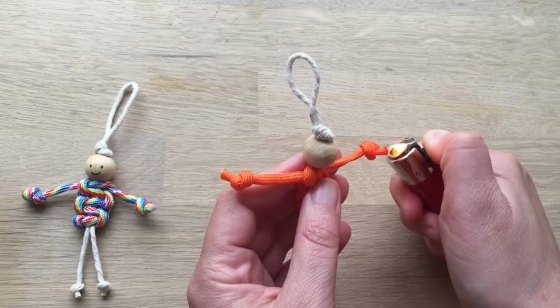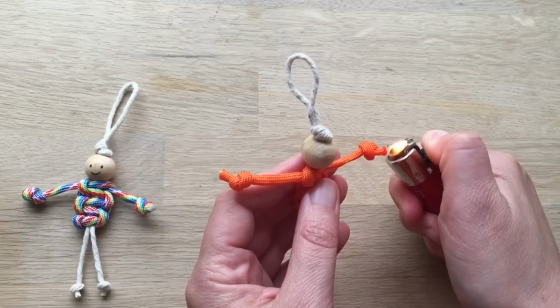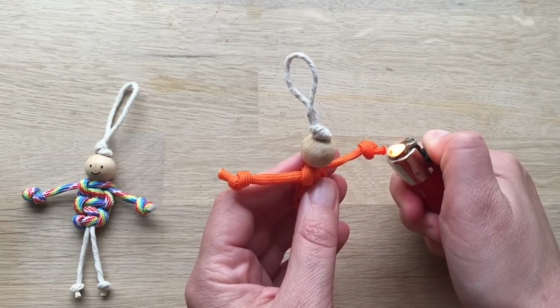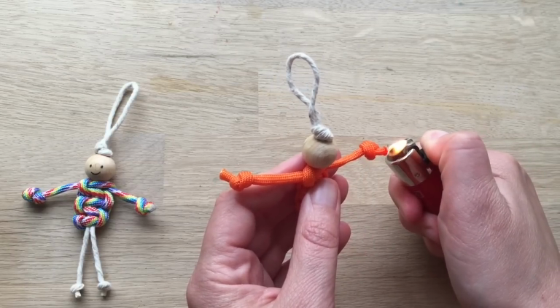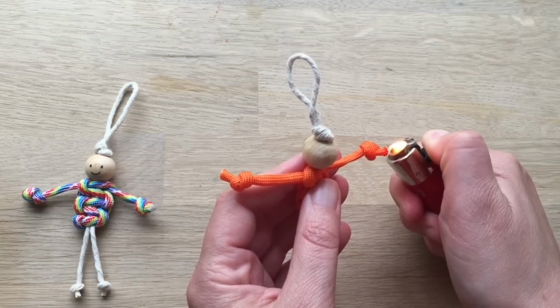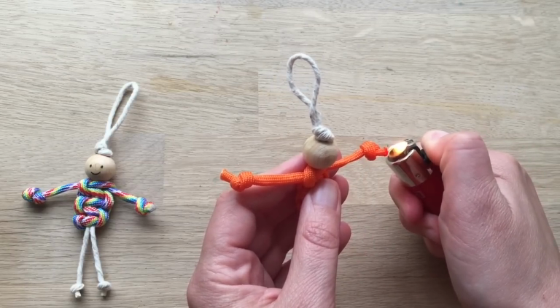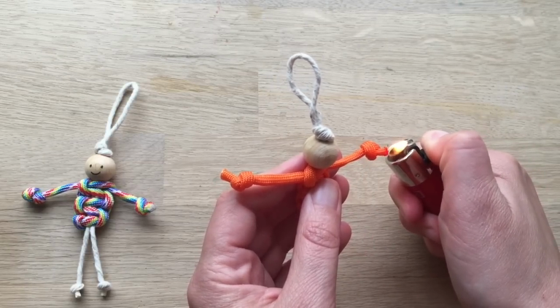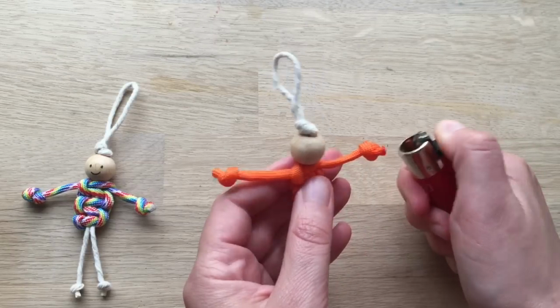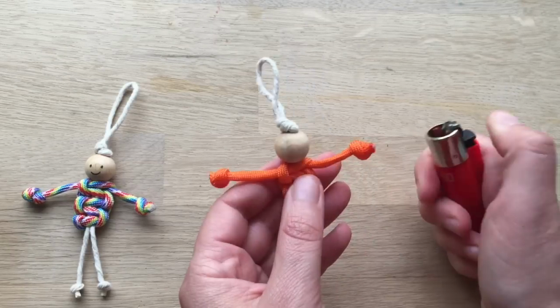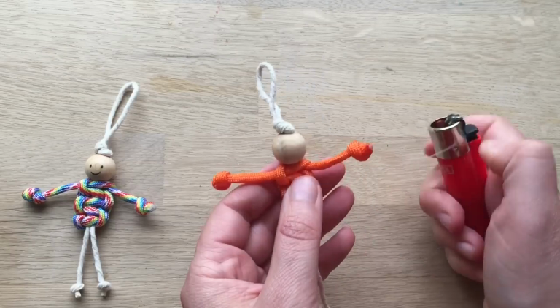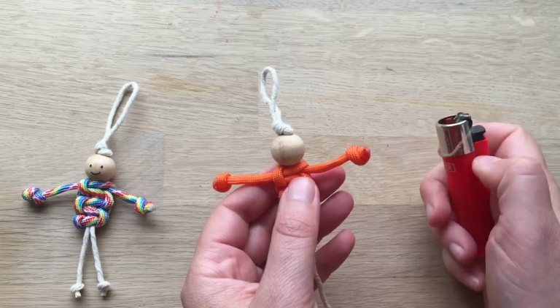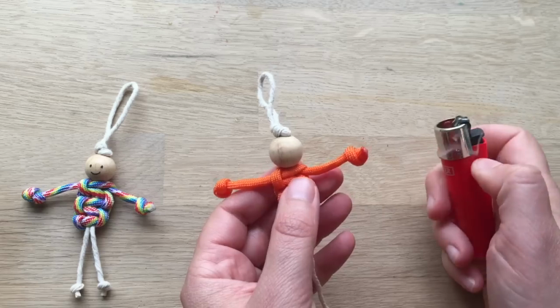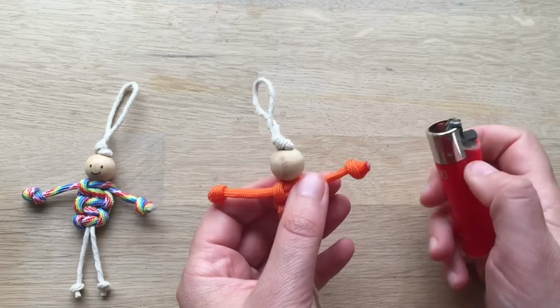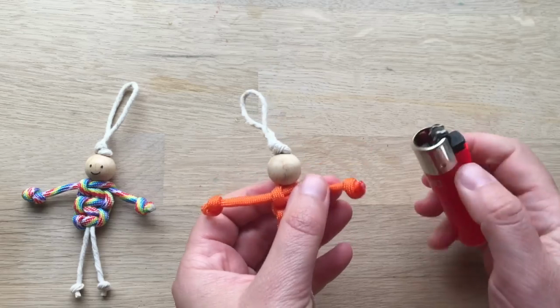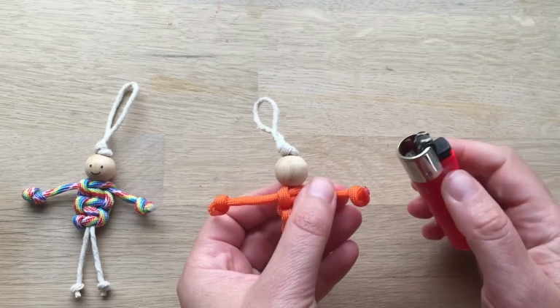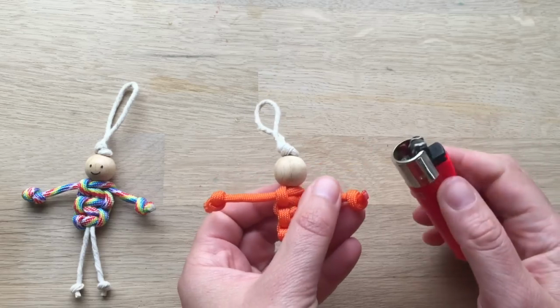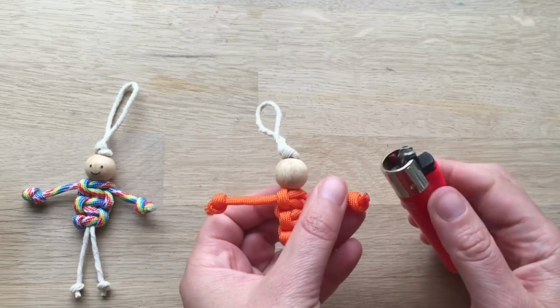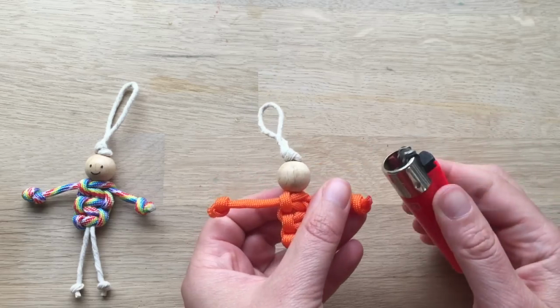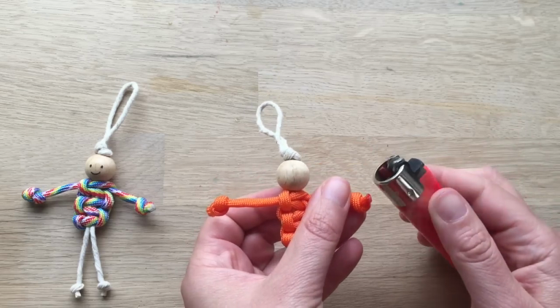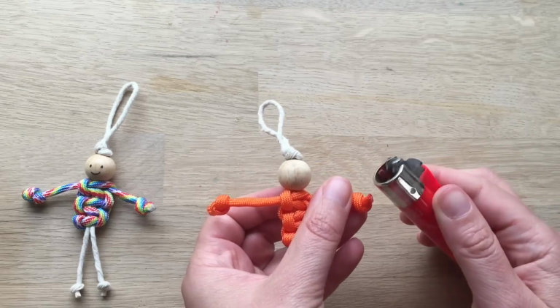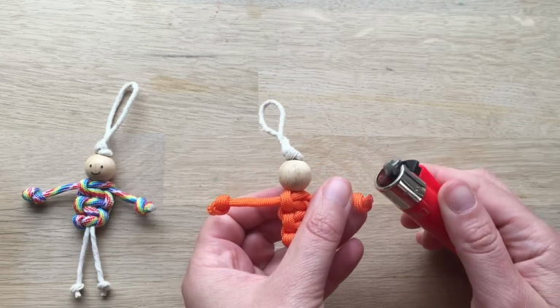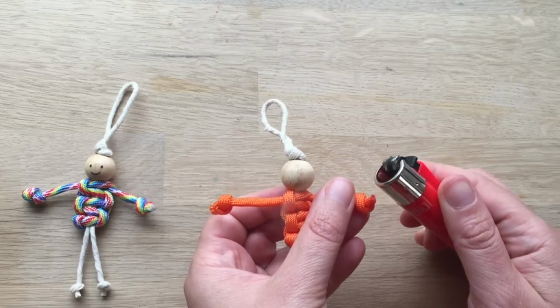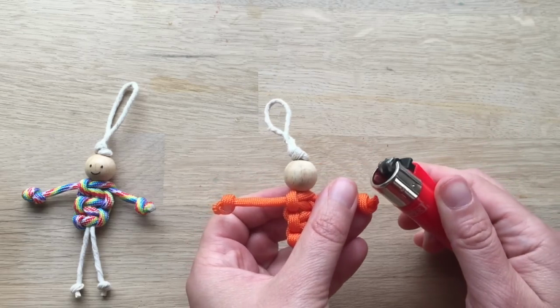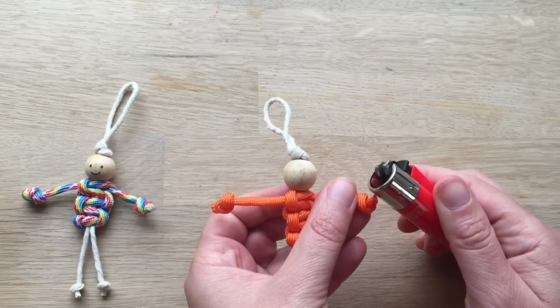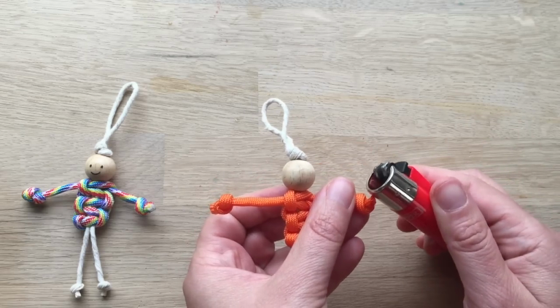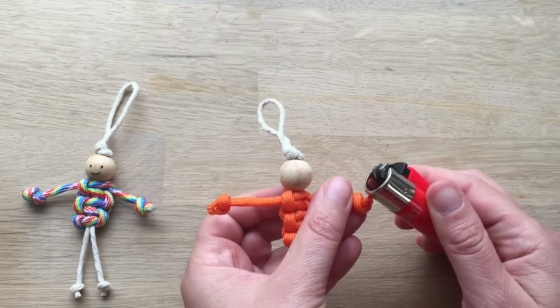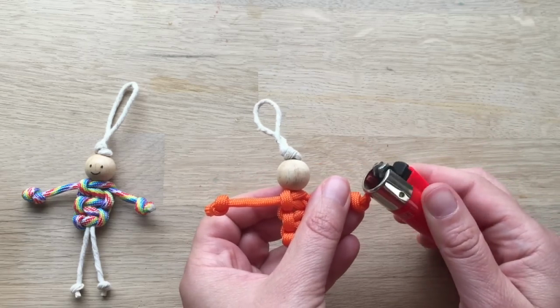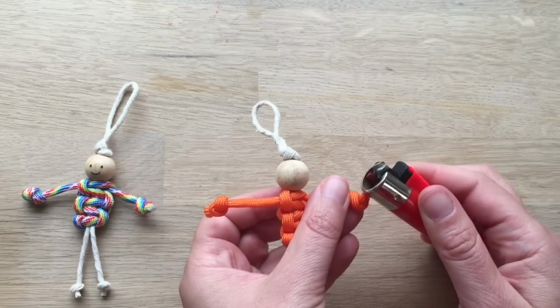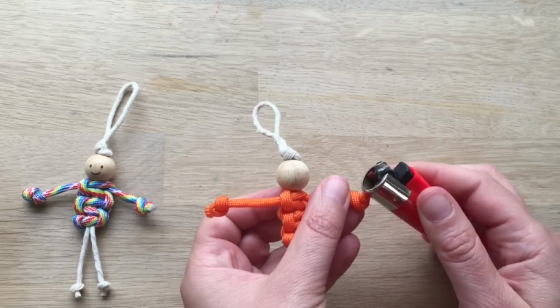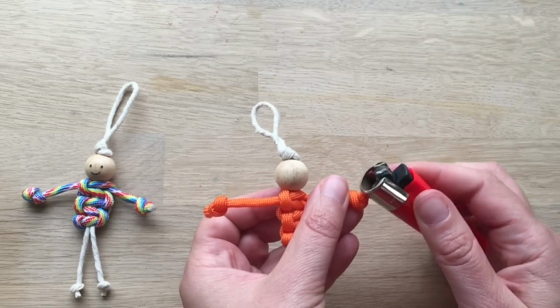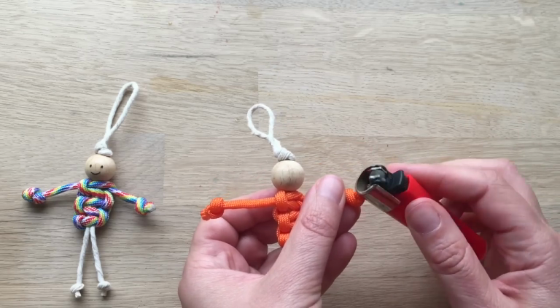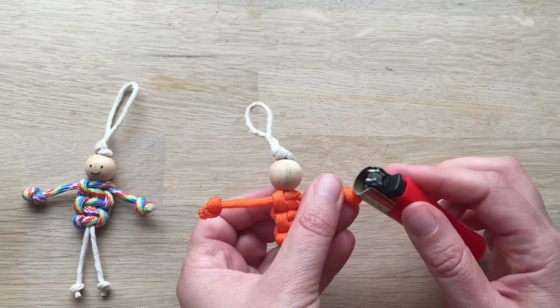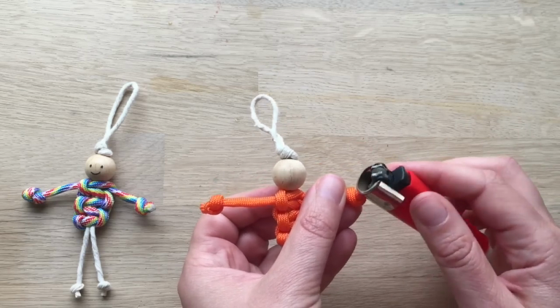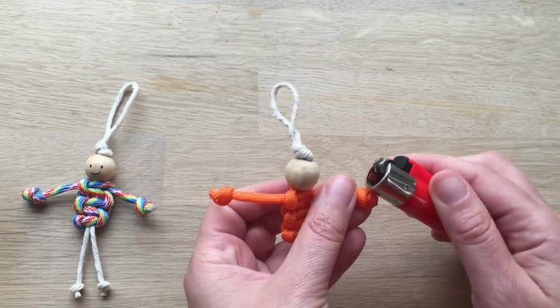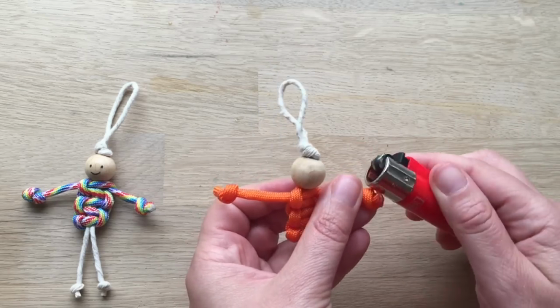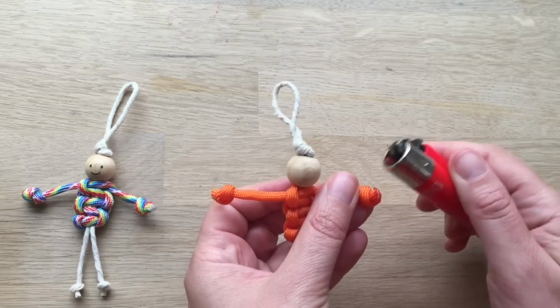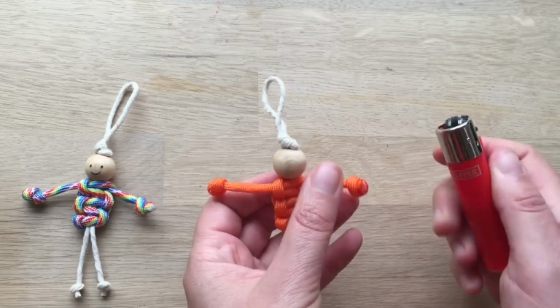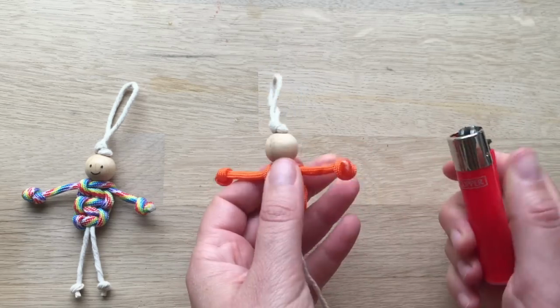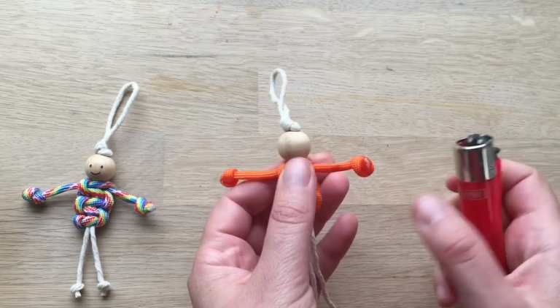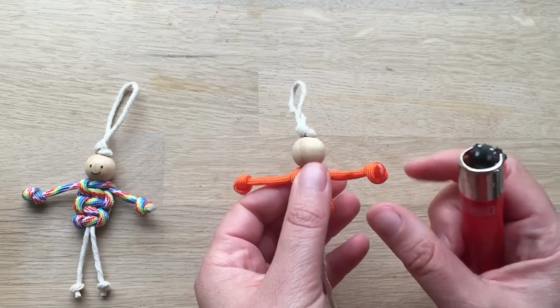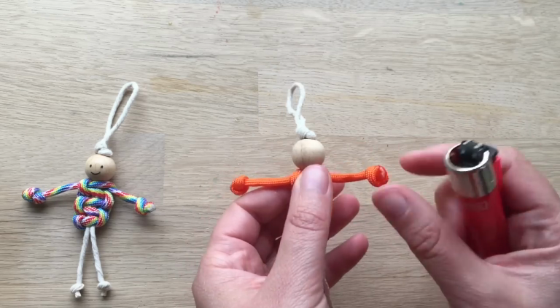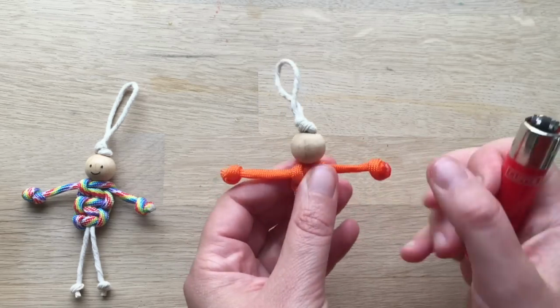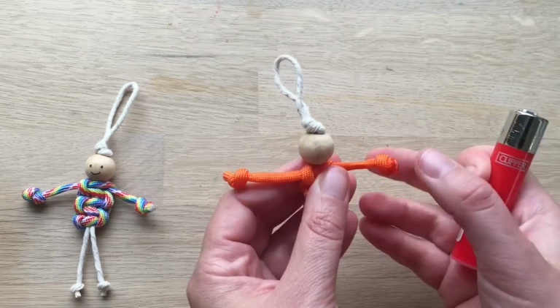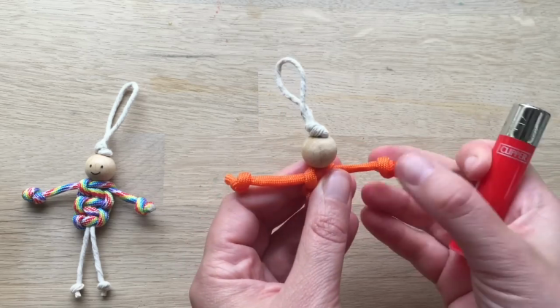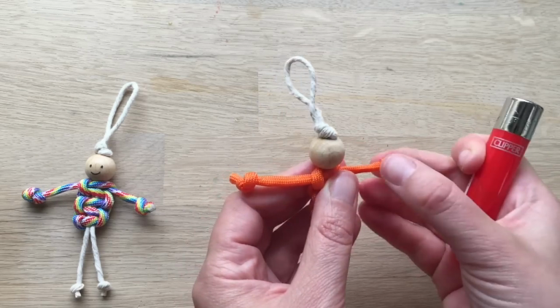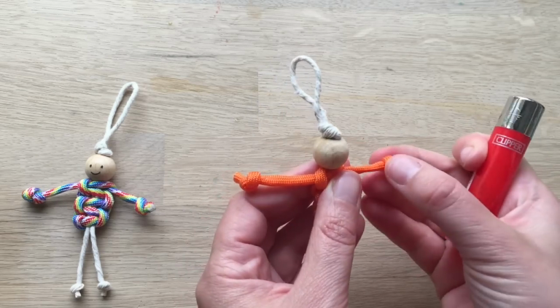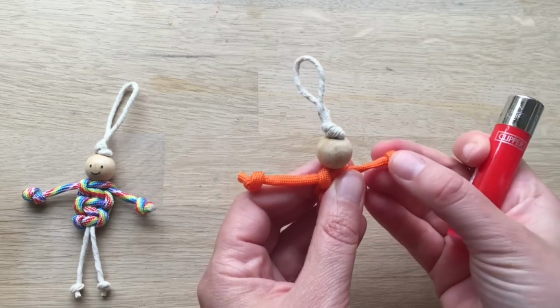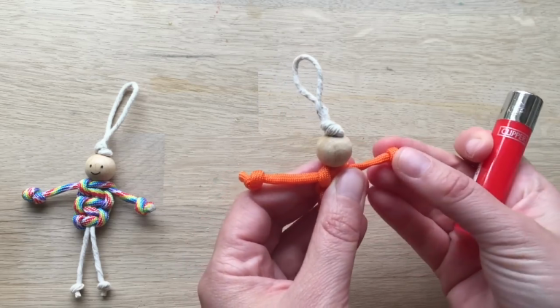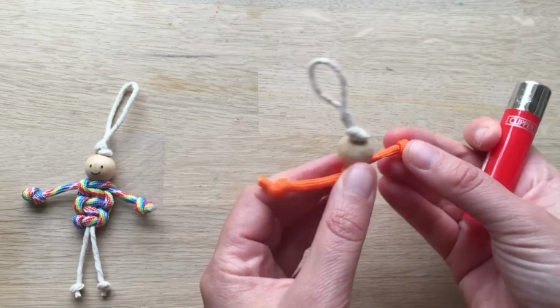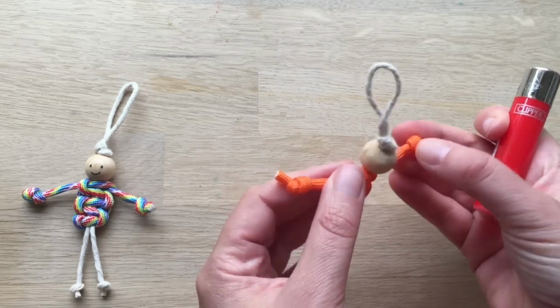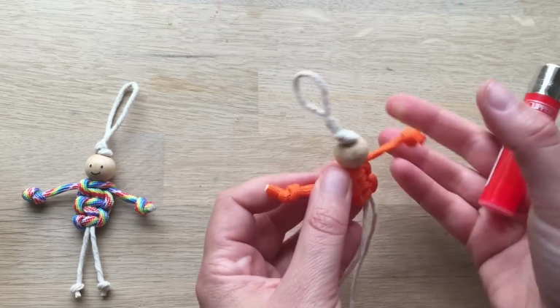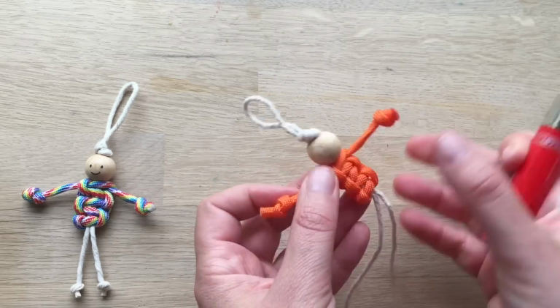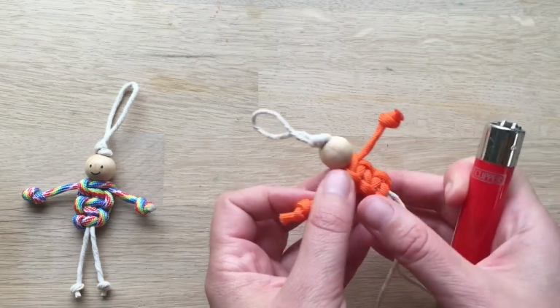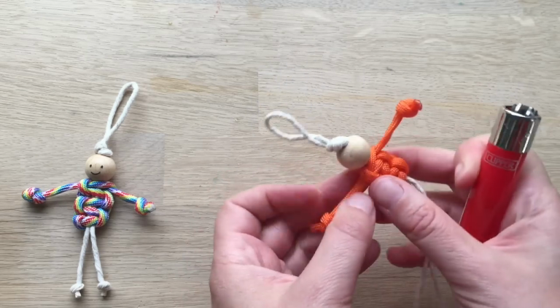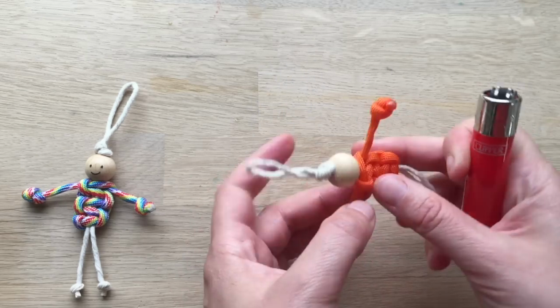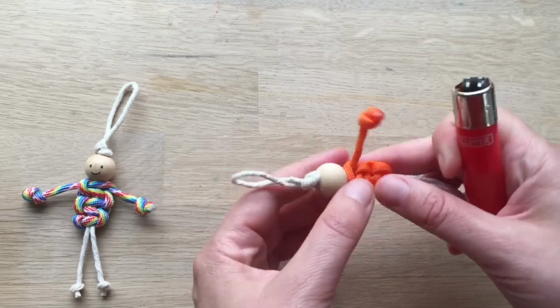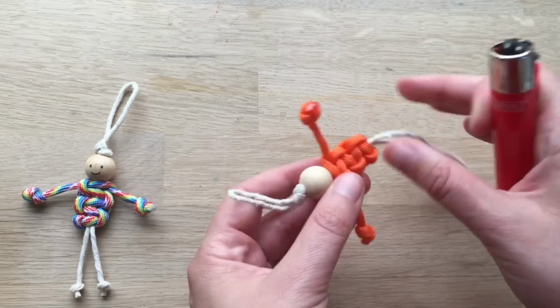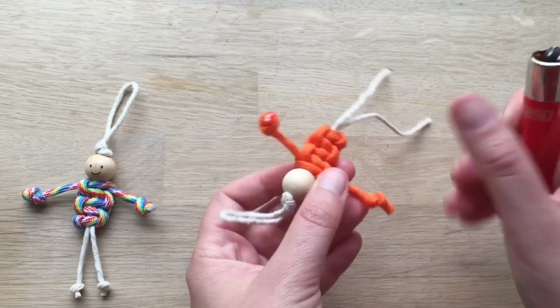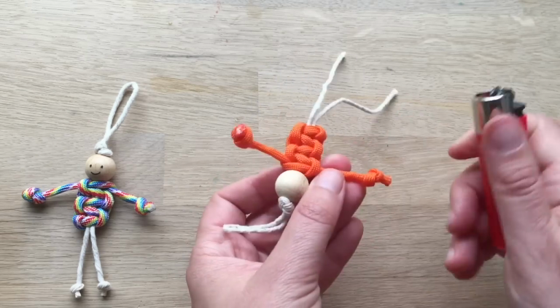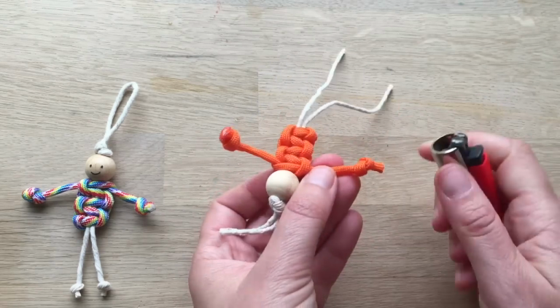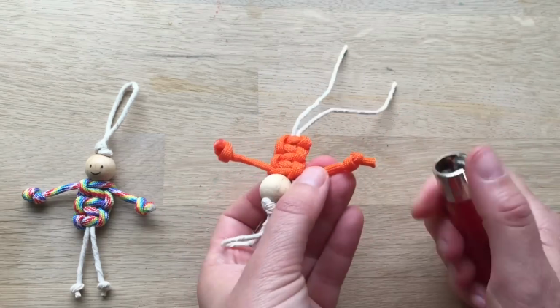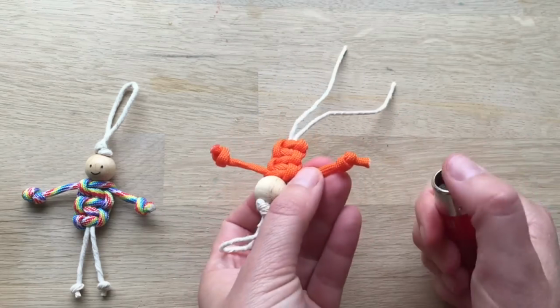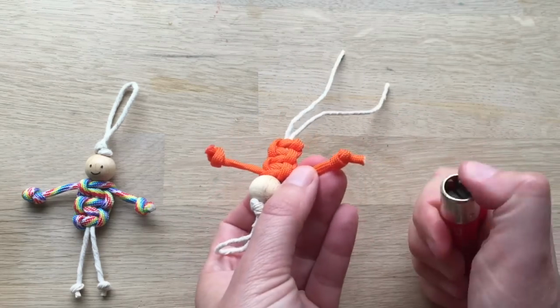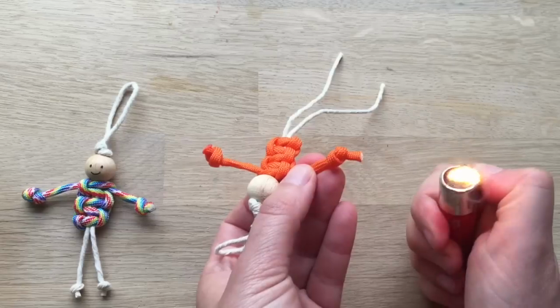Singe it just a little bit — let it melt. You can always press it down on your lighter a bit. Be careful, it is hot.